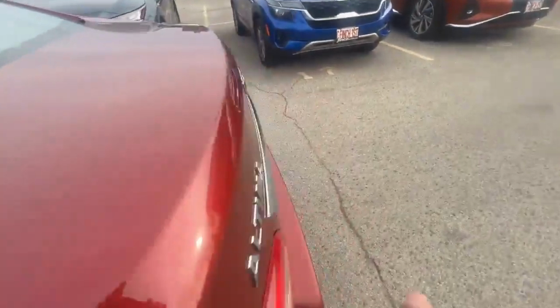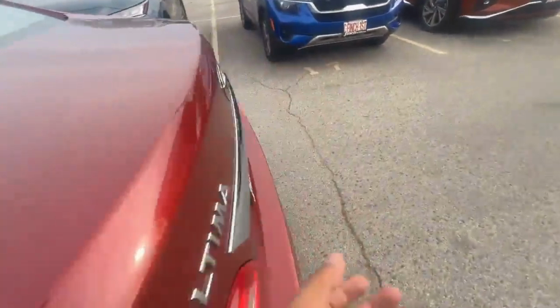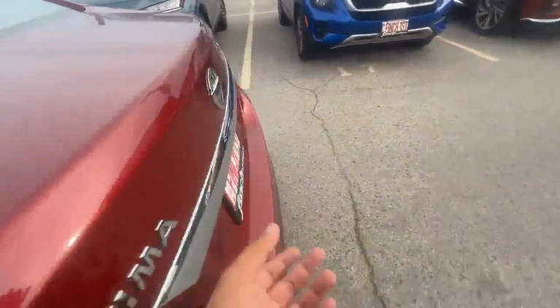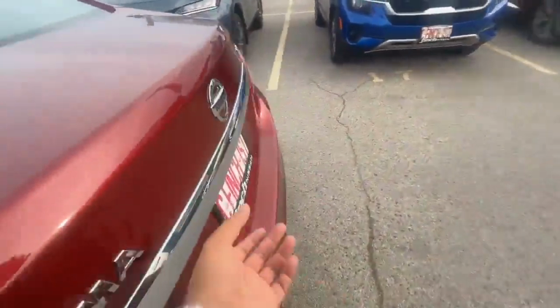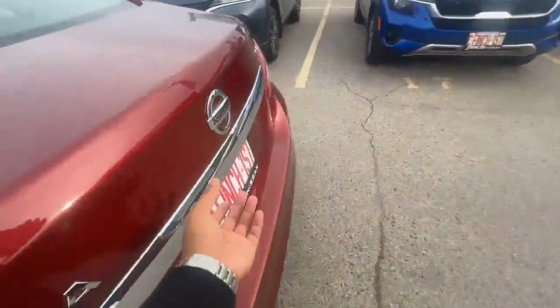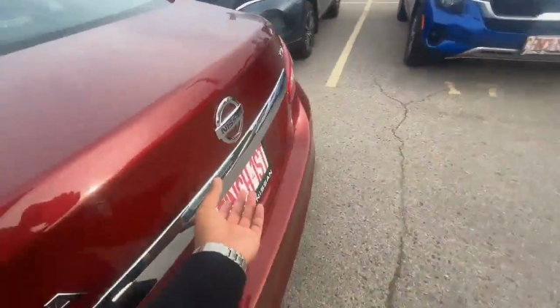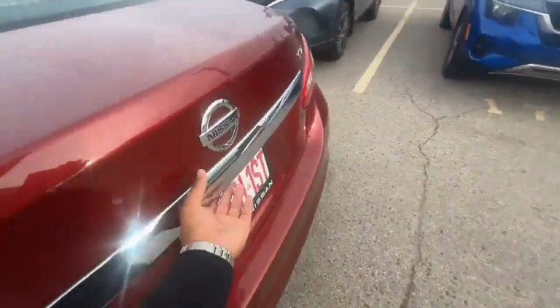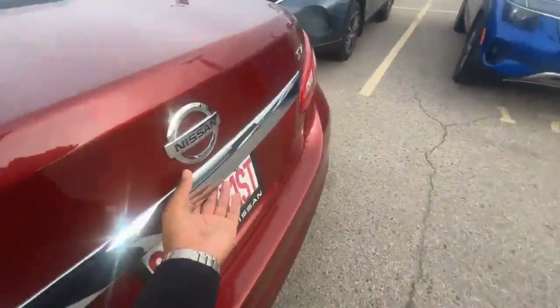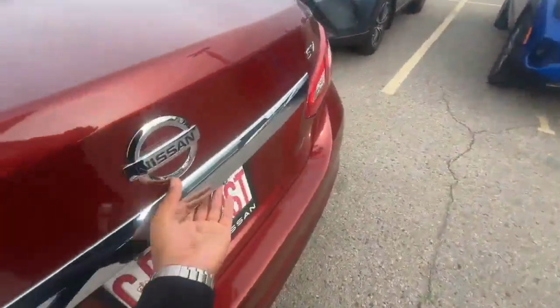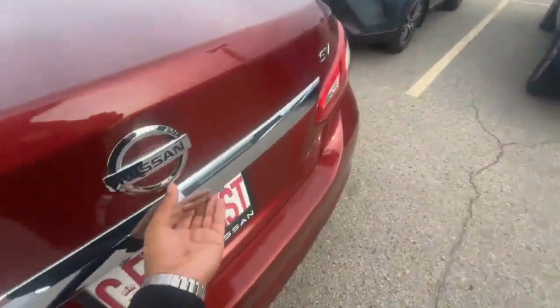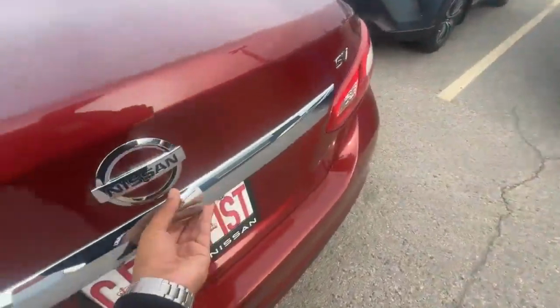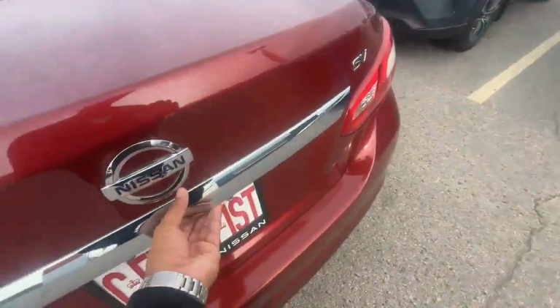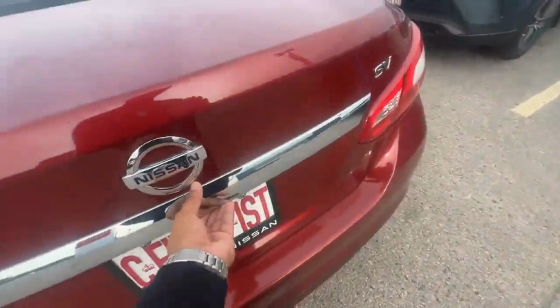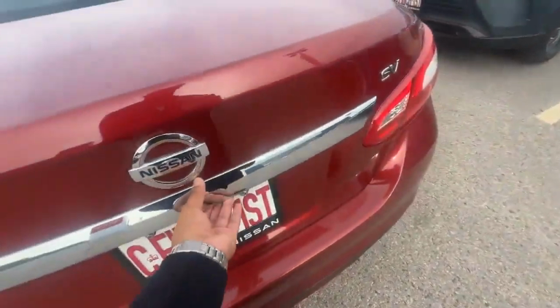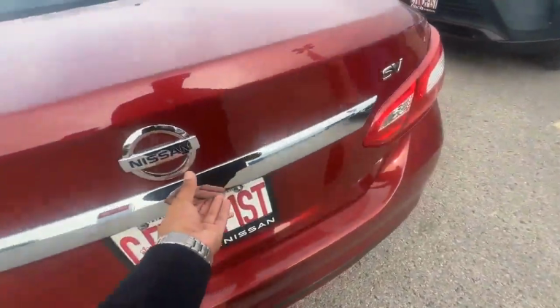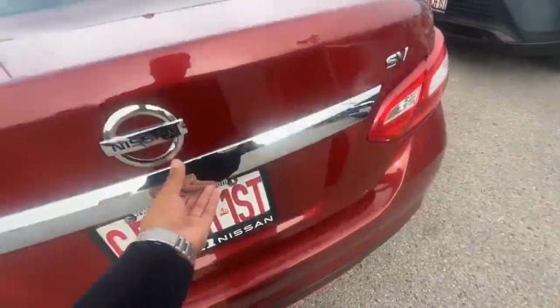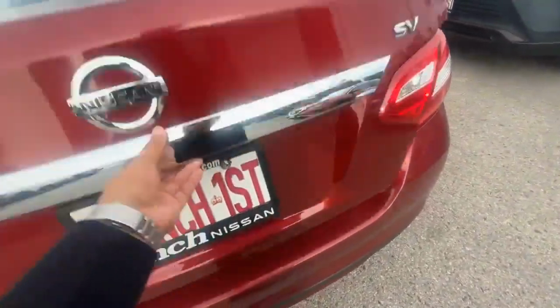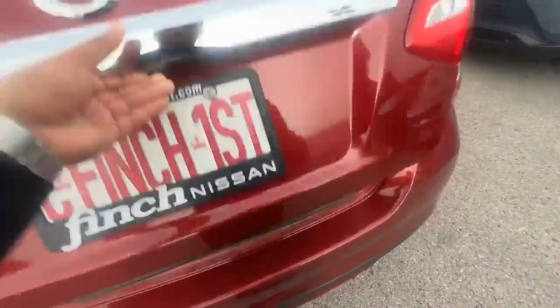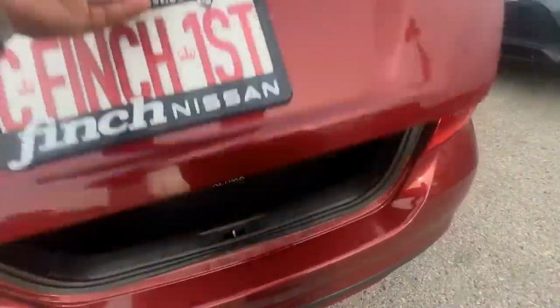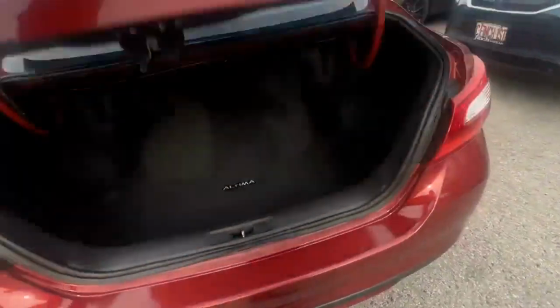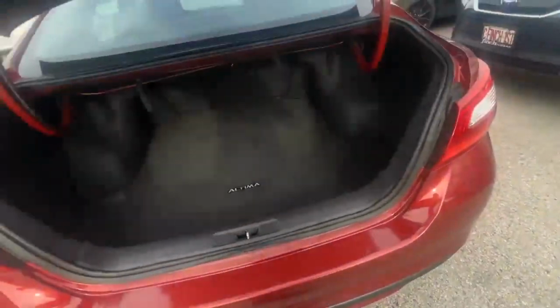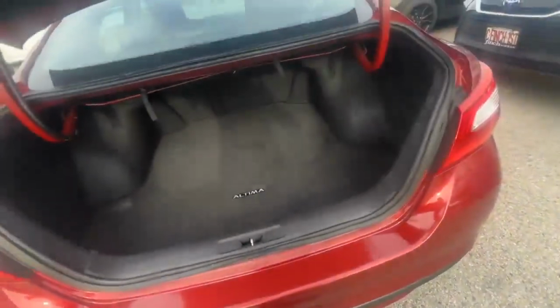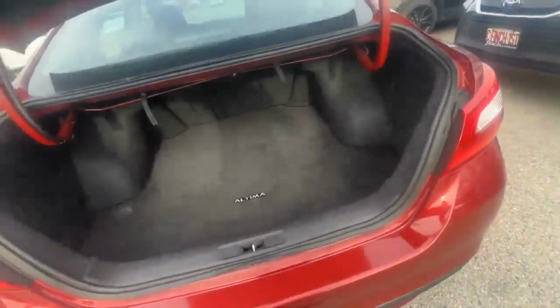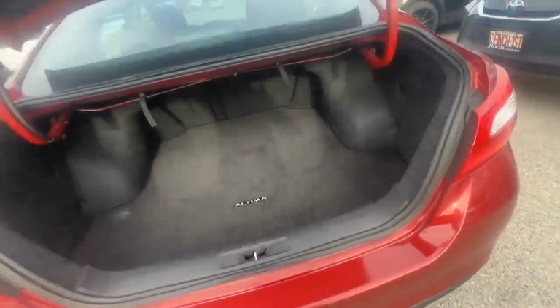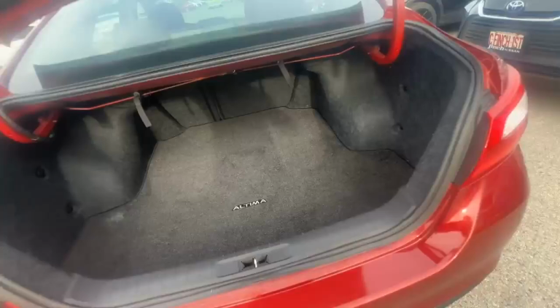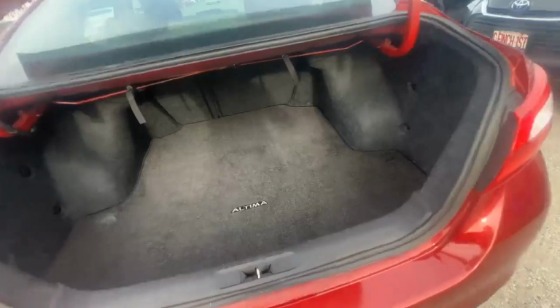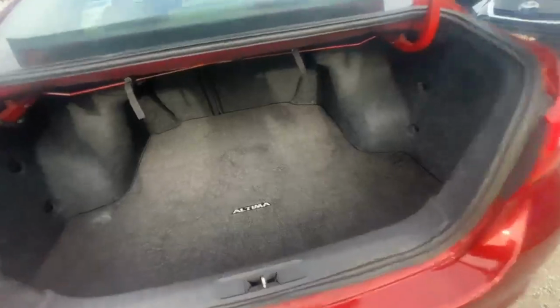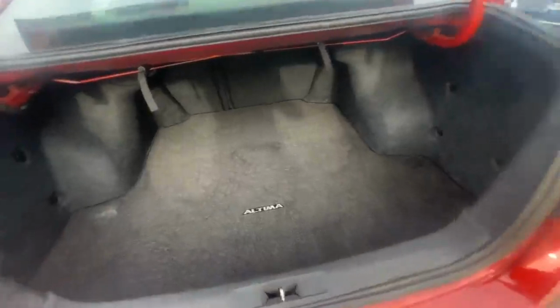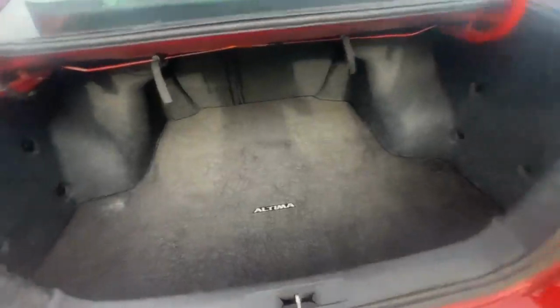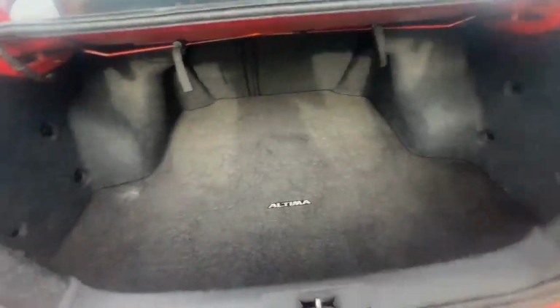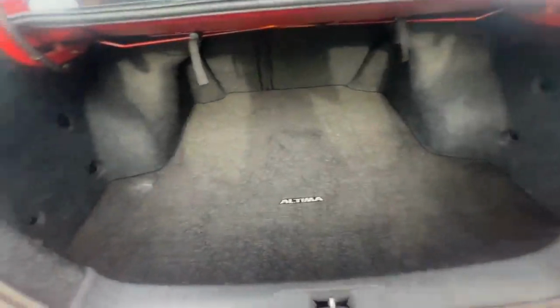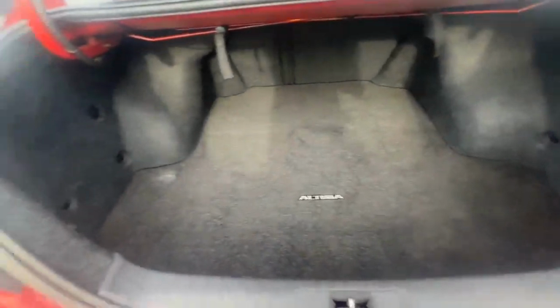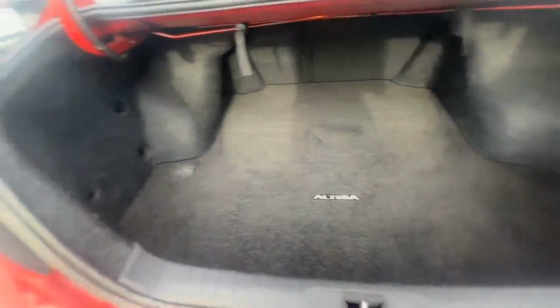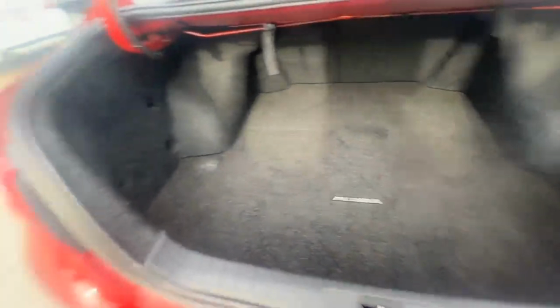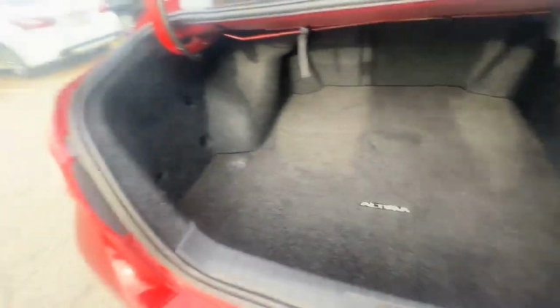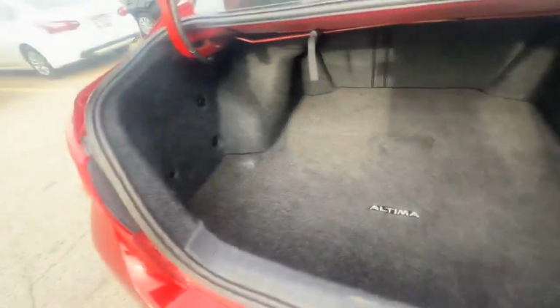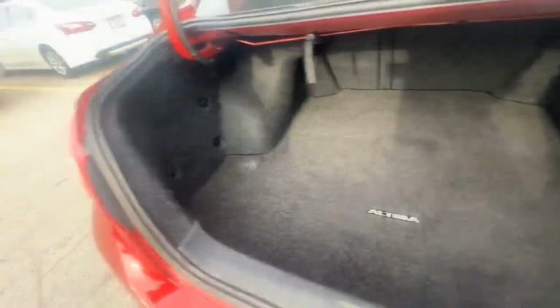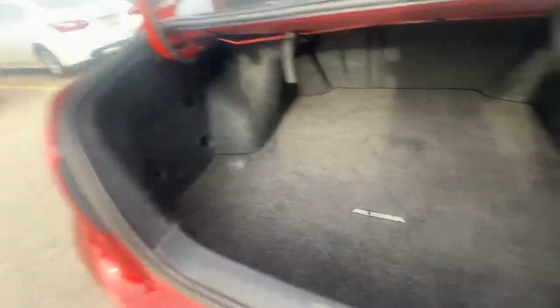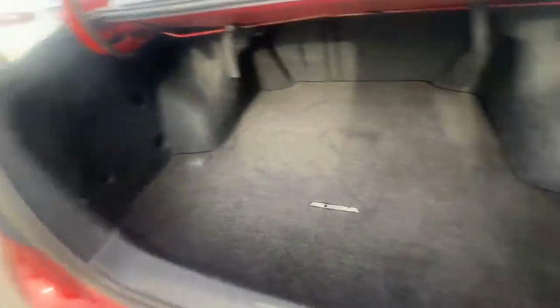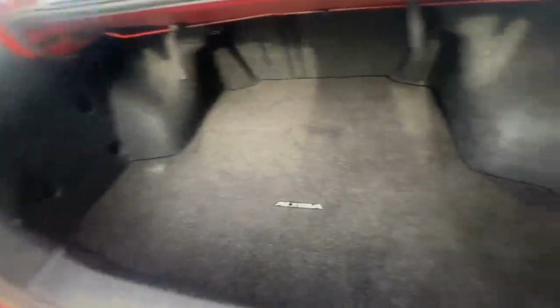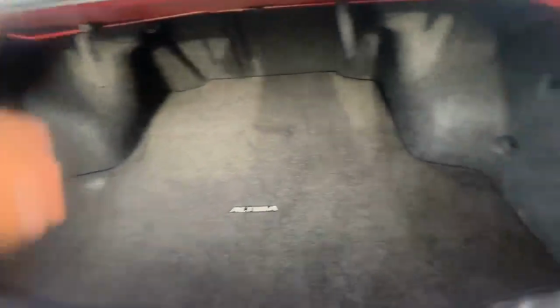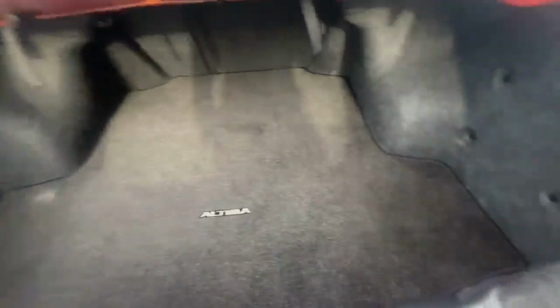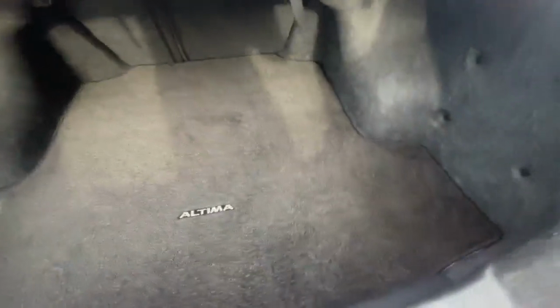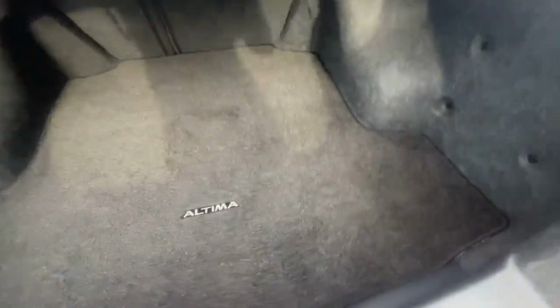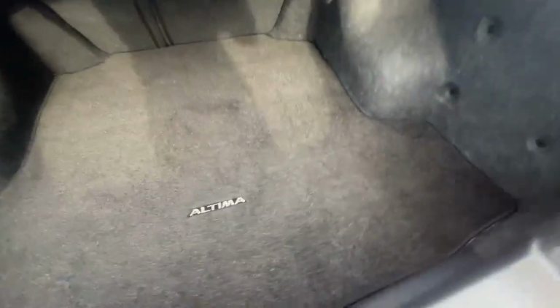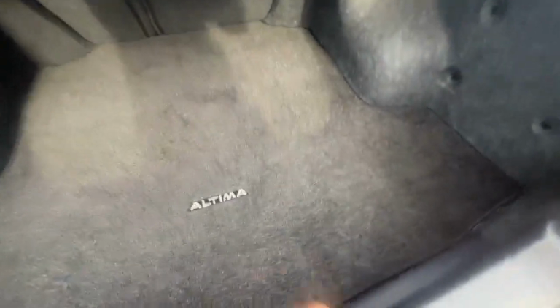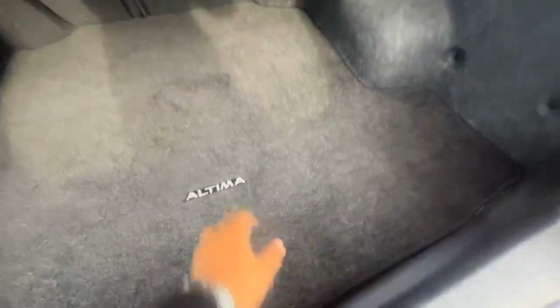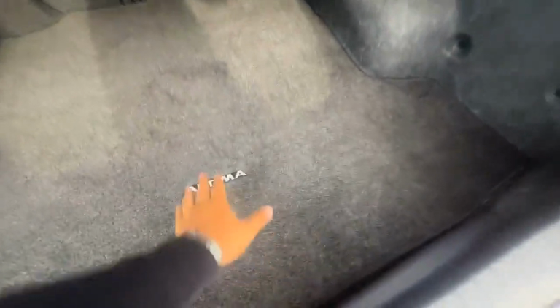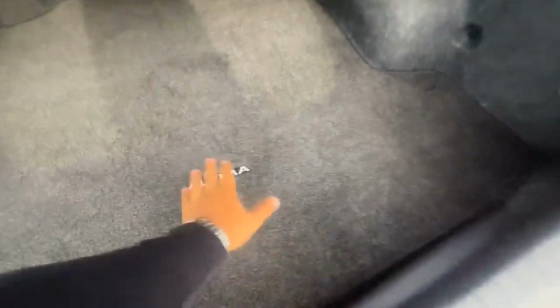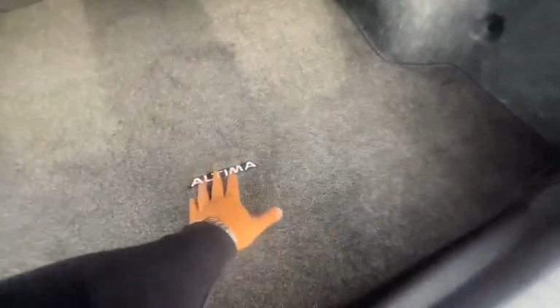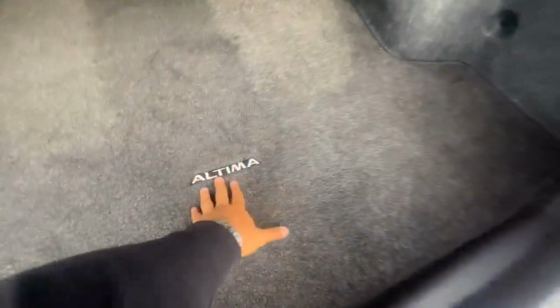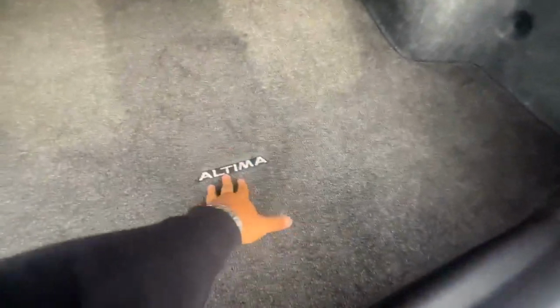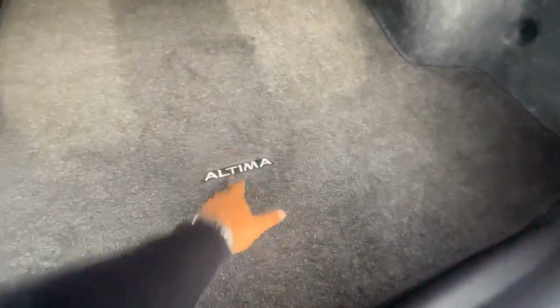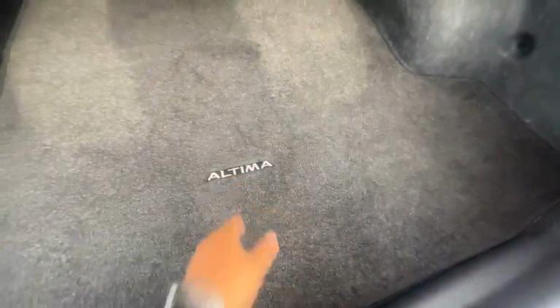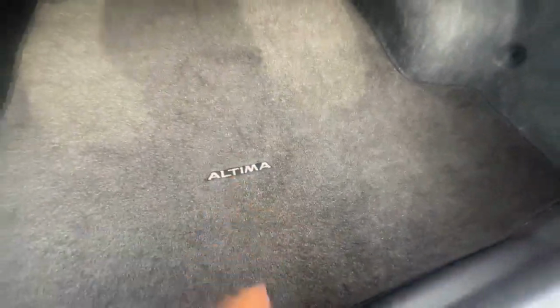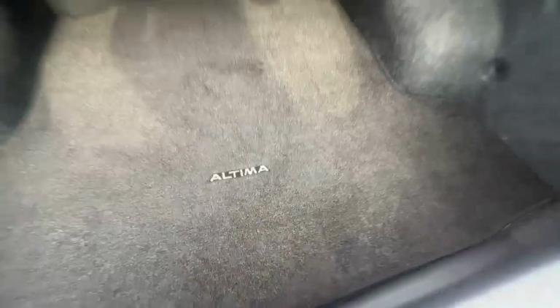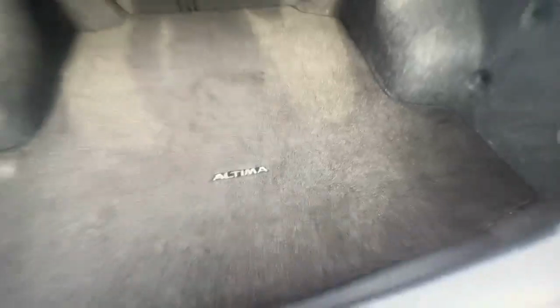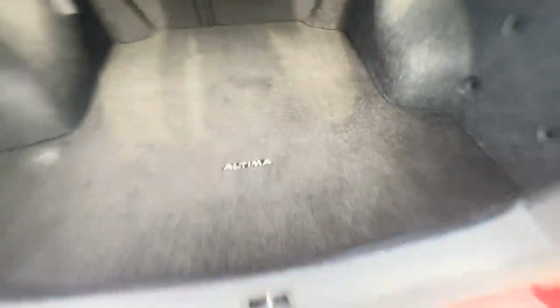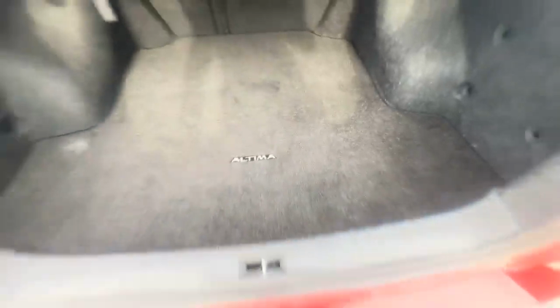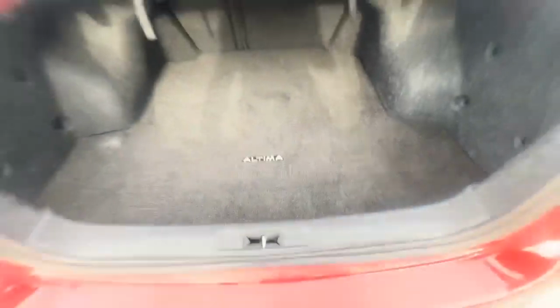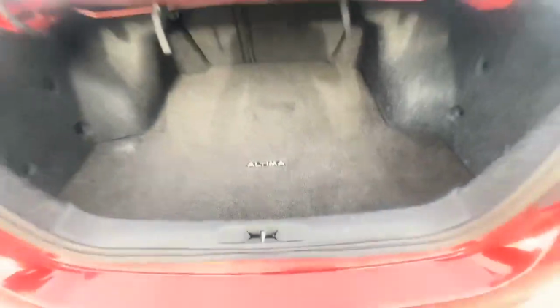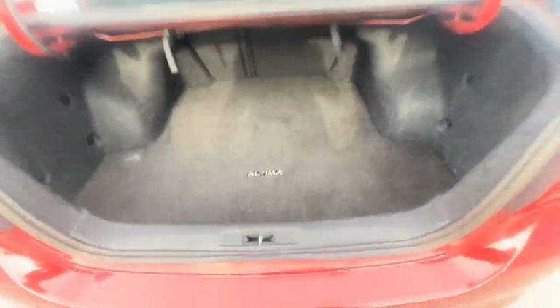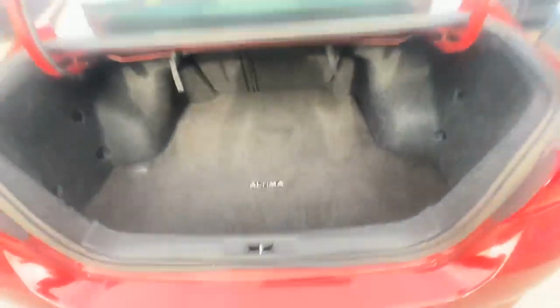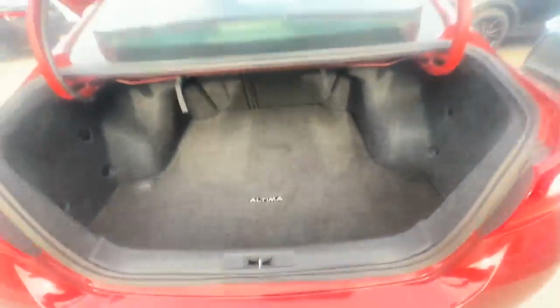Check out the trunk — loads of space in the back. And I love that little badge of the Altima right here.